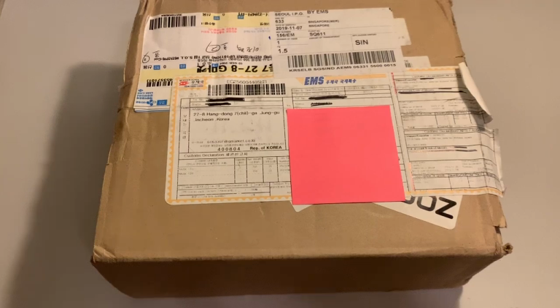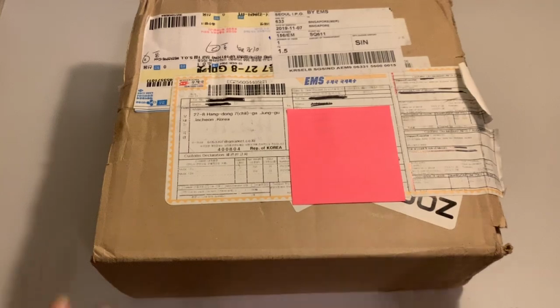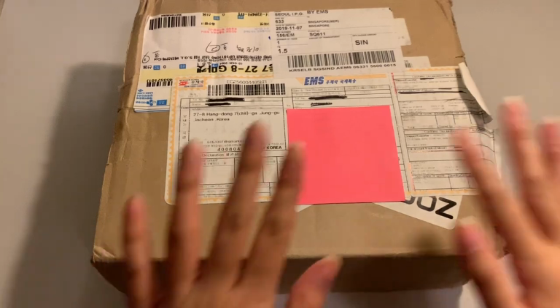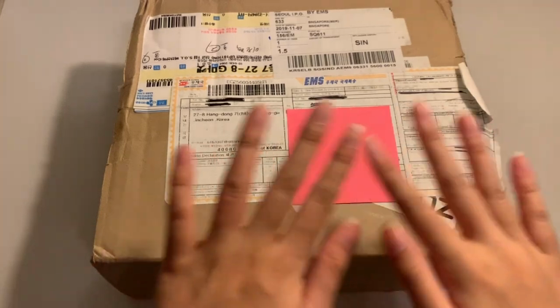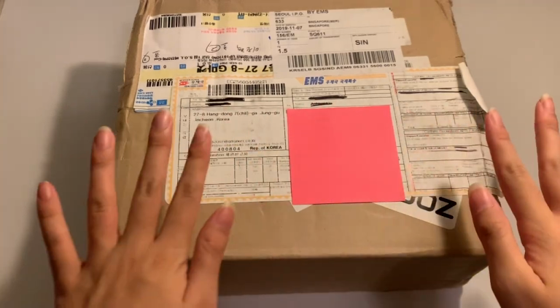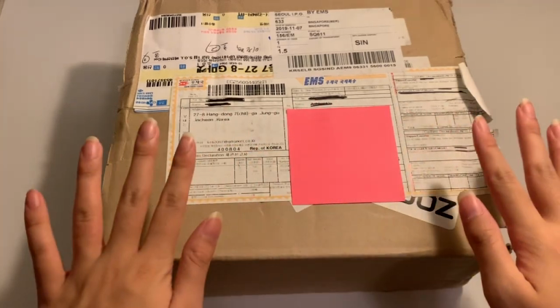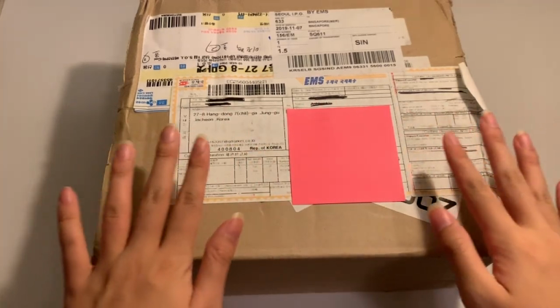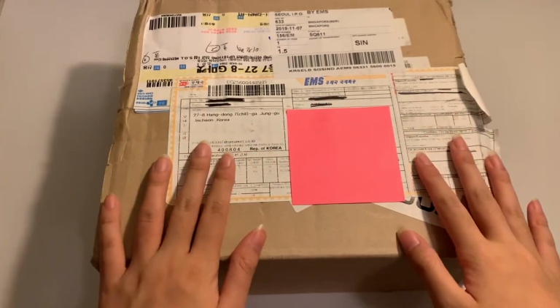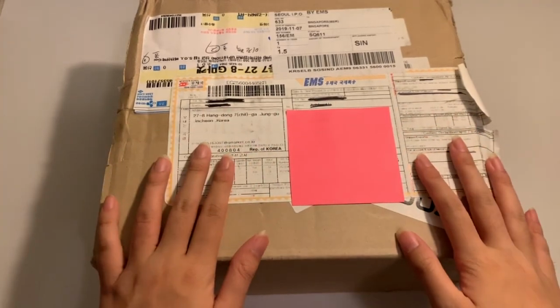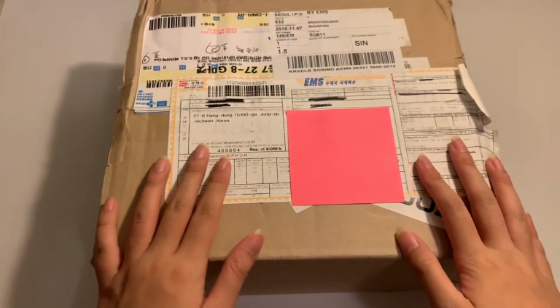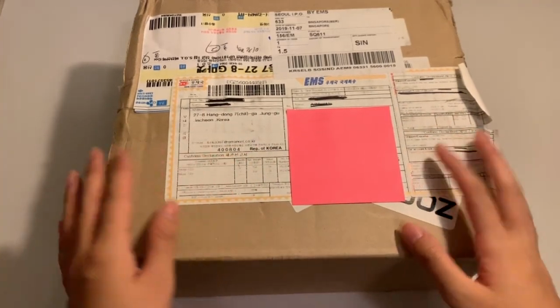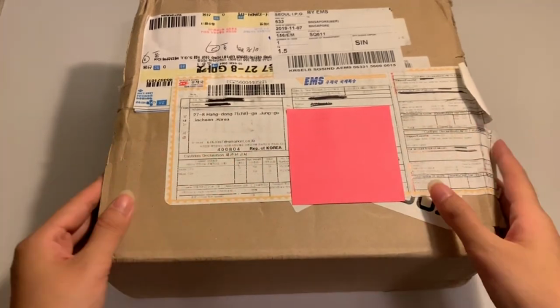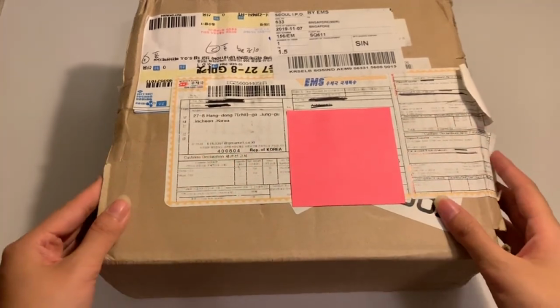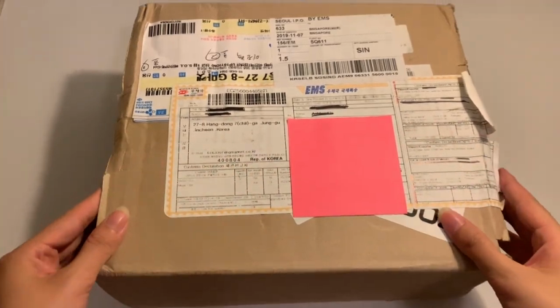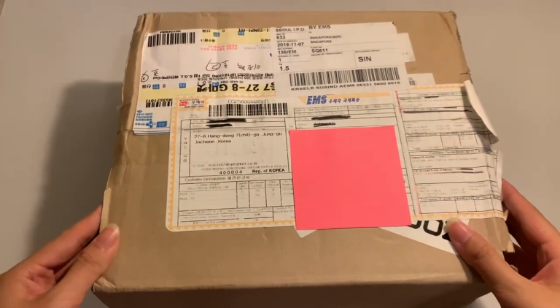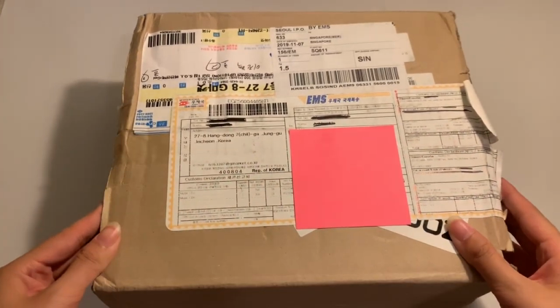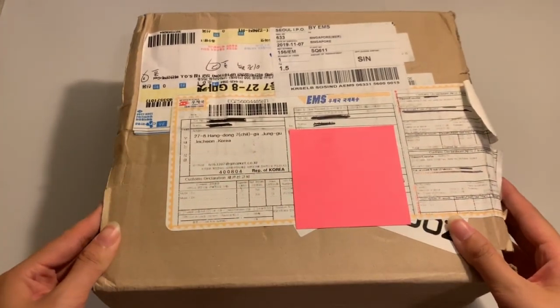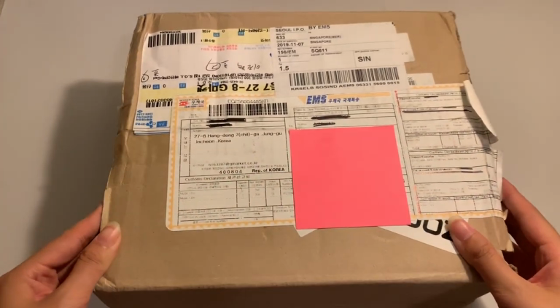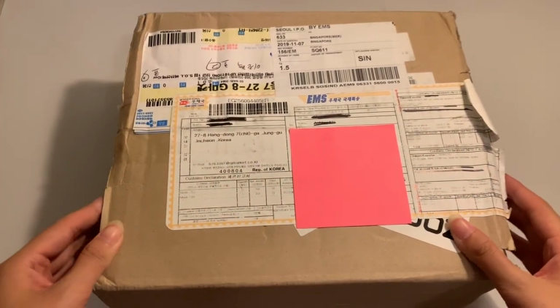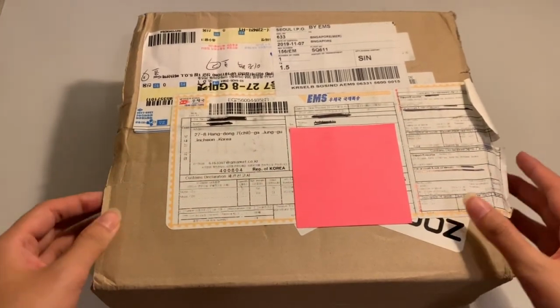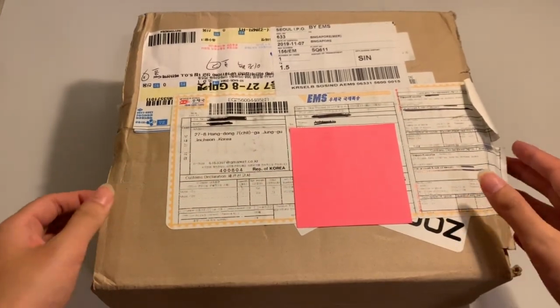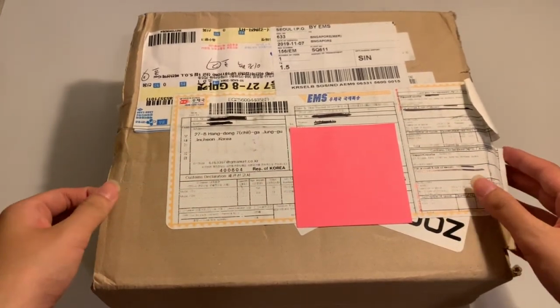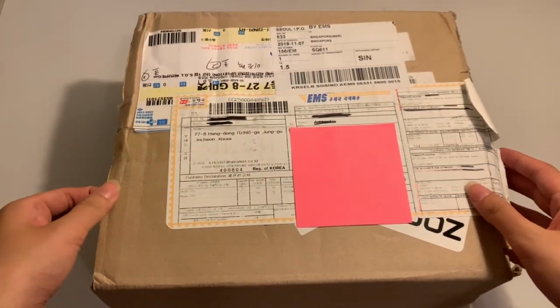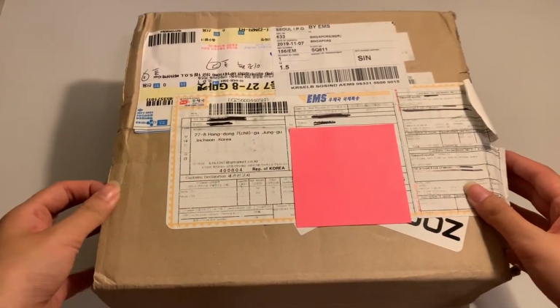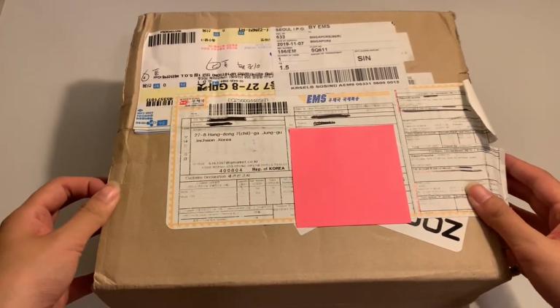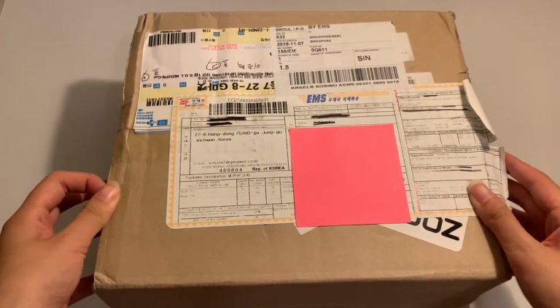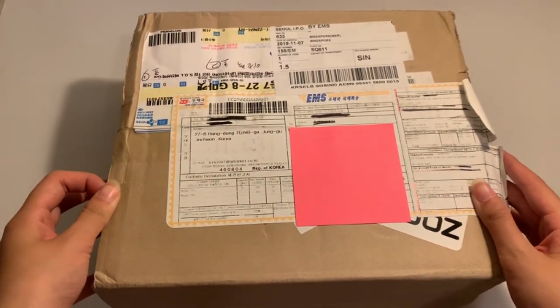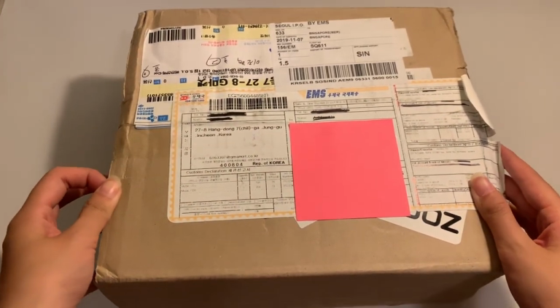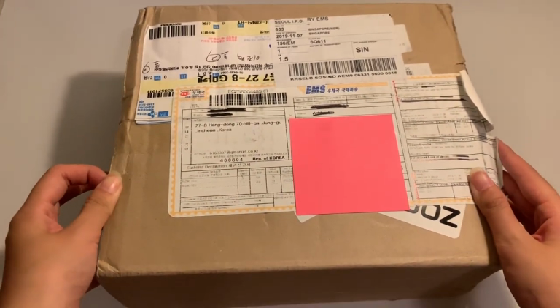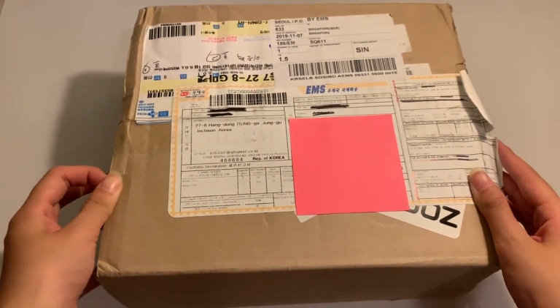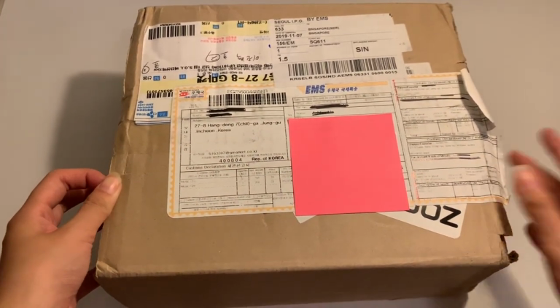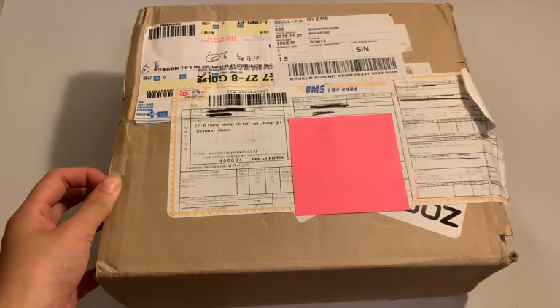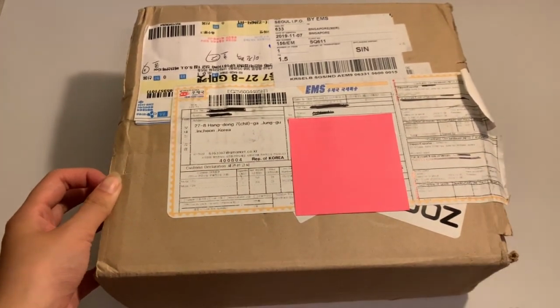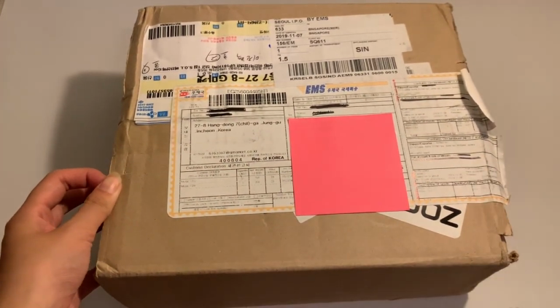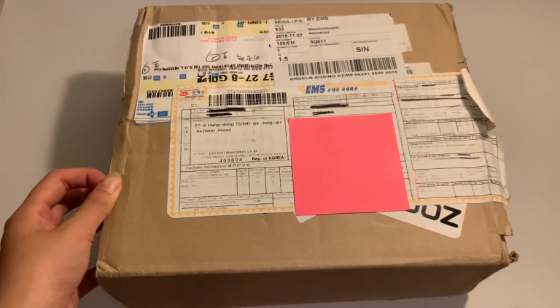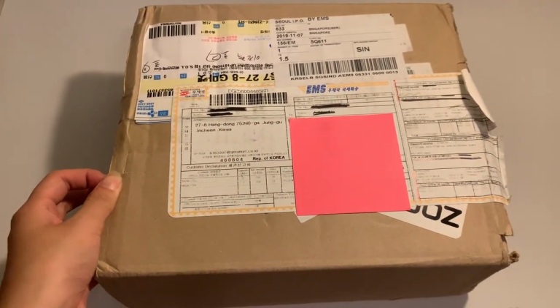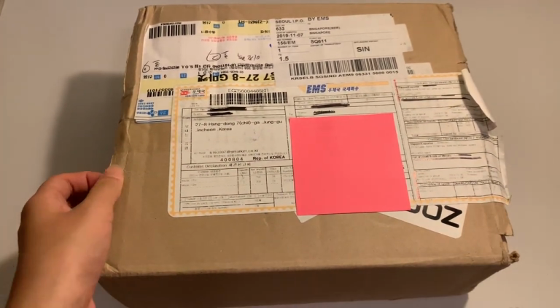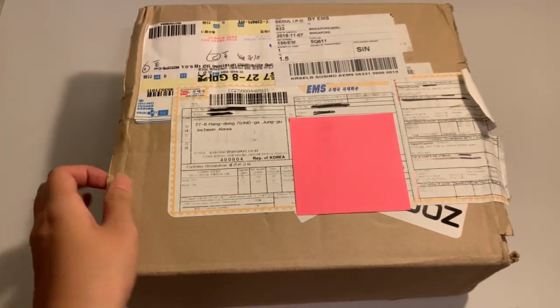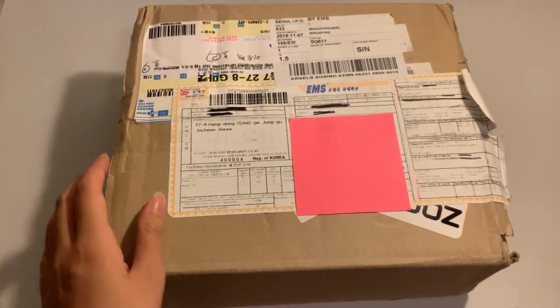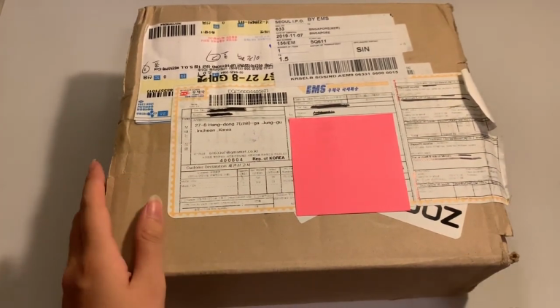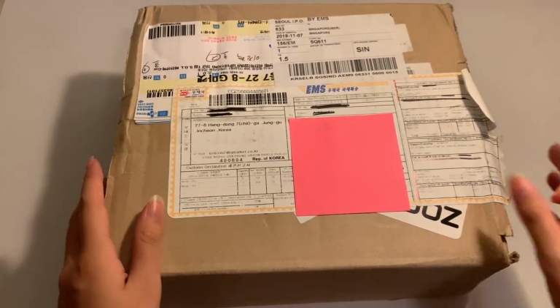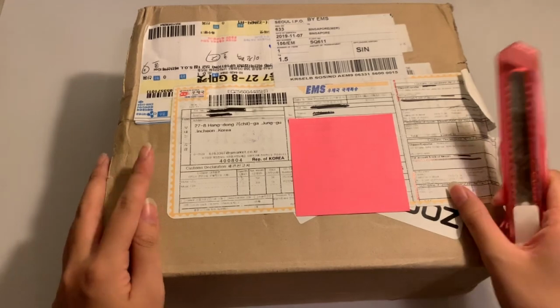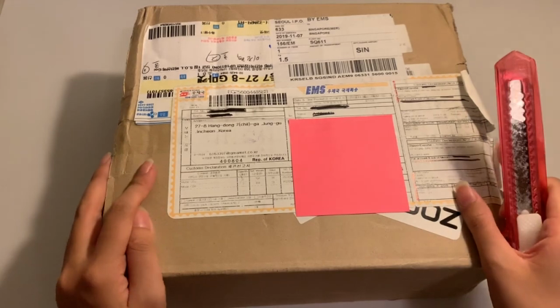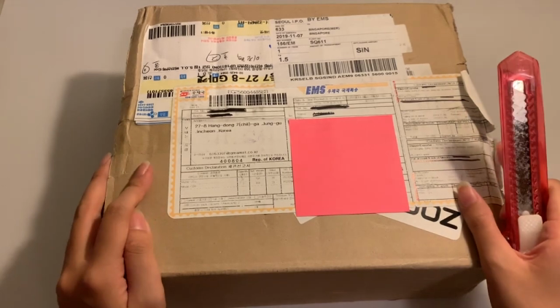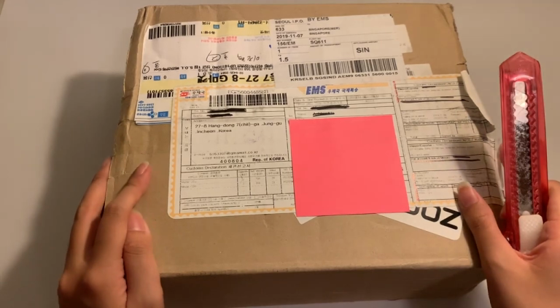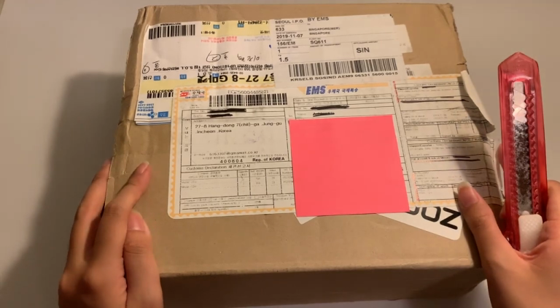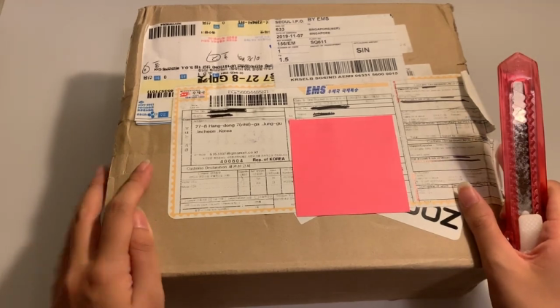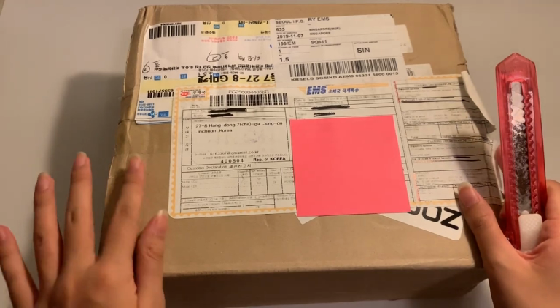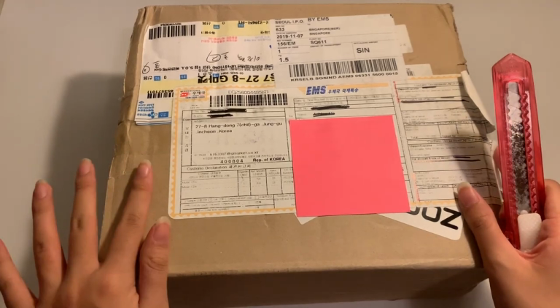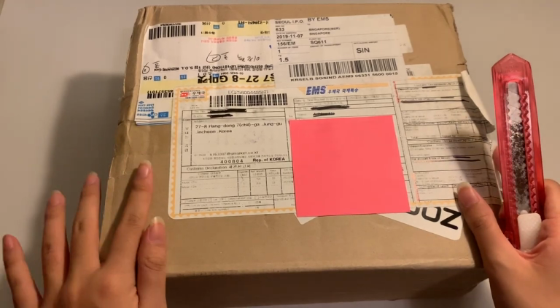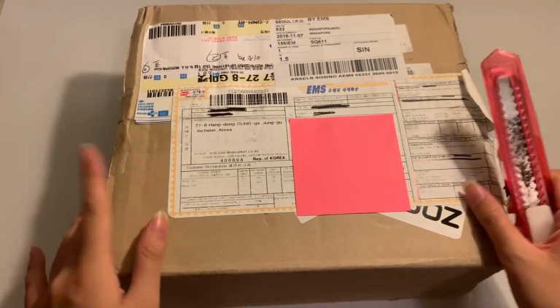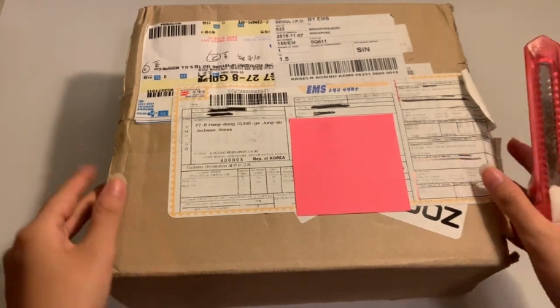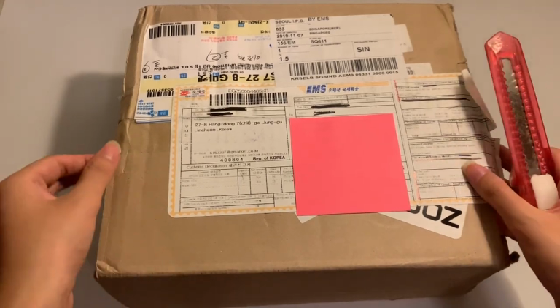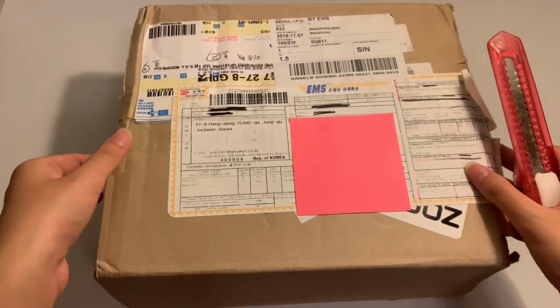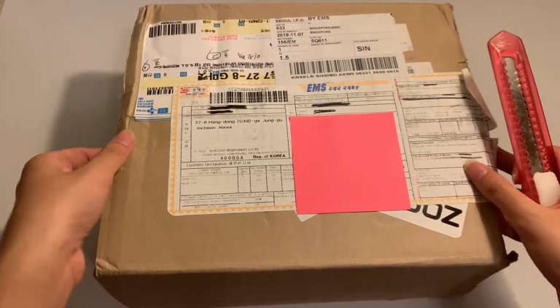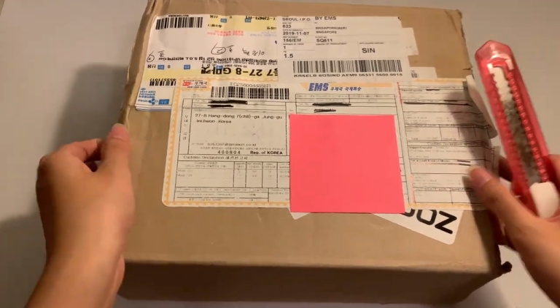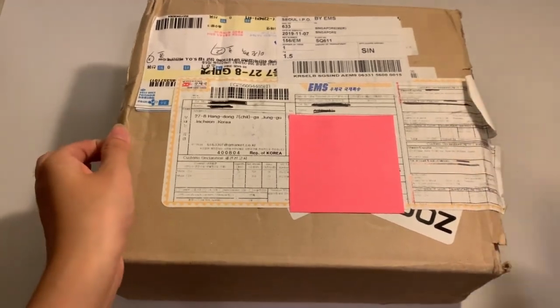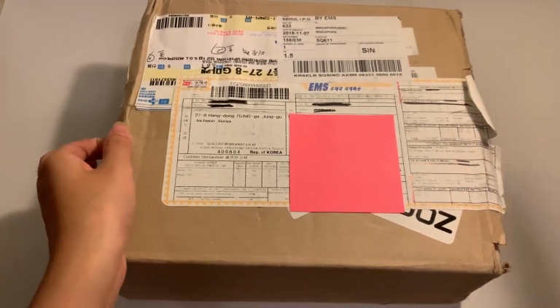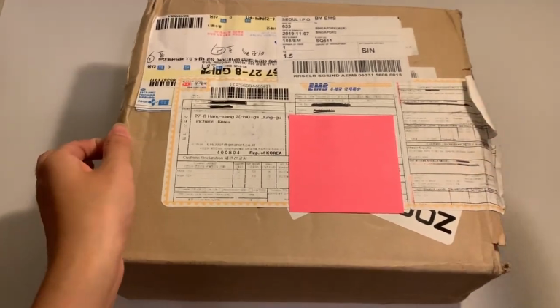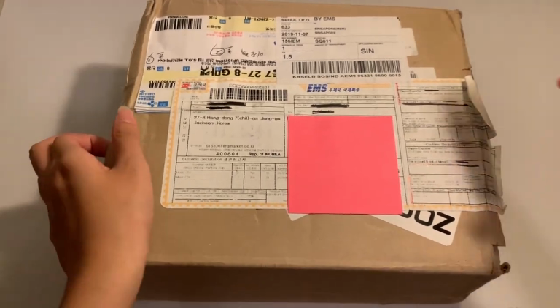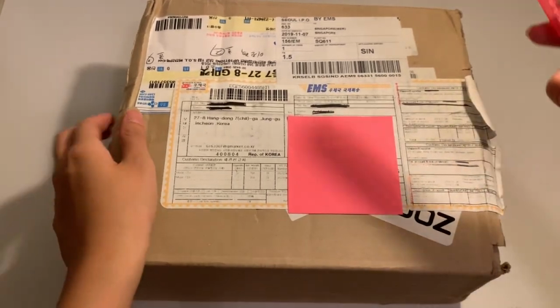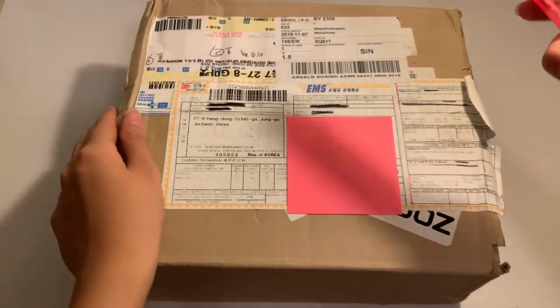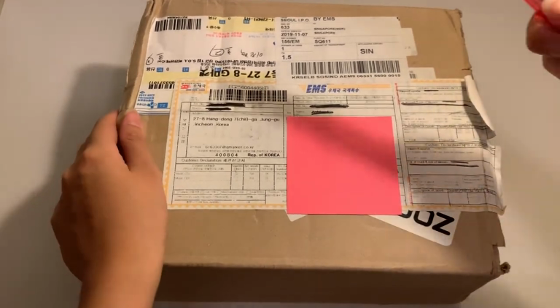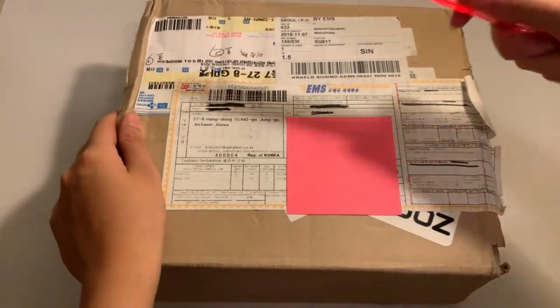Hi guys, so today I just got my Jin Hyuk albums. This time I ordered it from Gmarket and I ordered 4 copies.